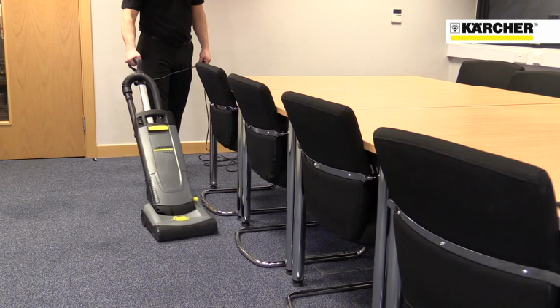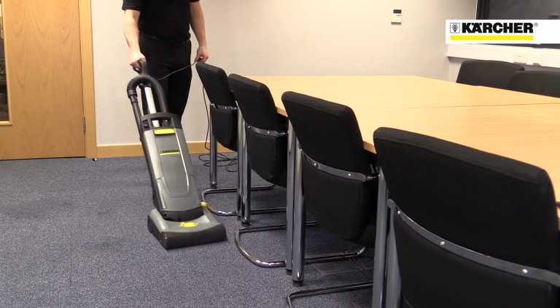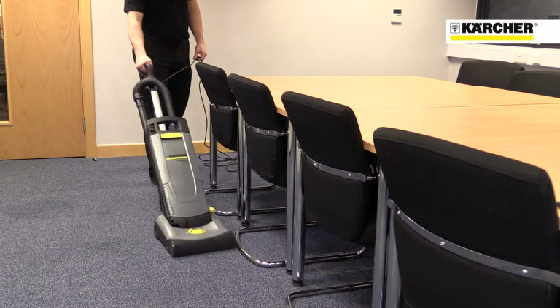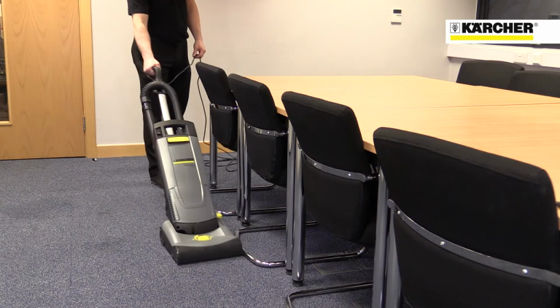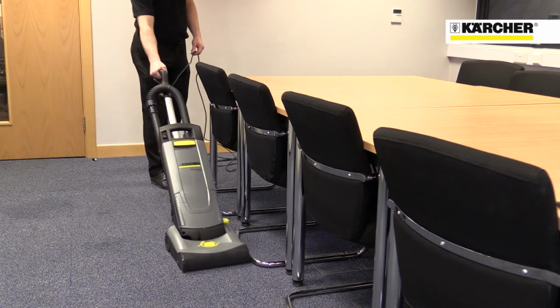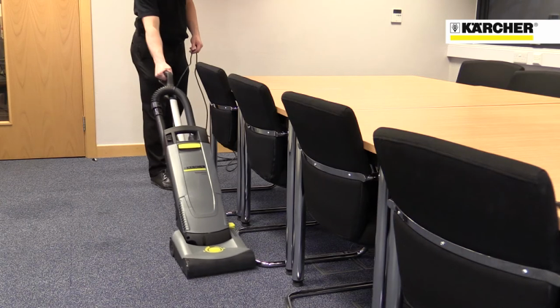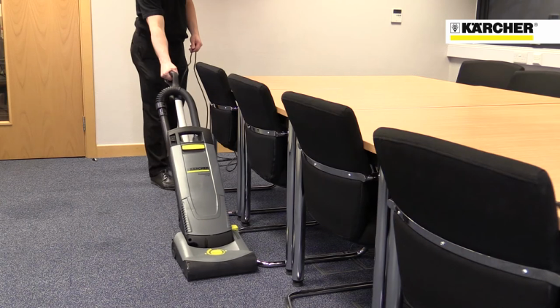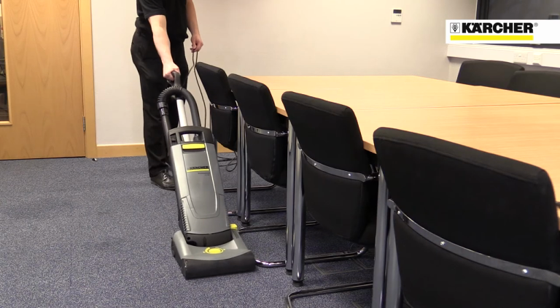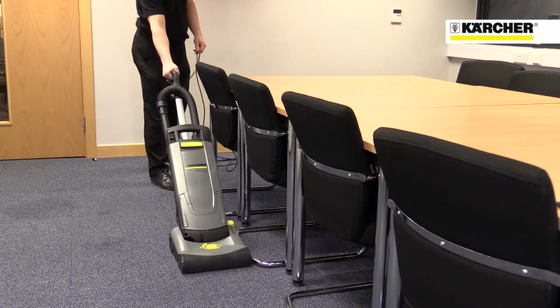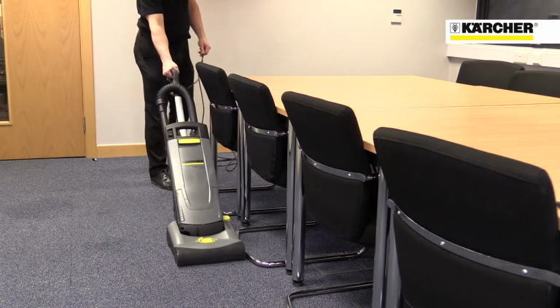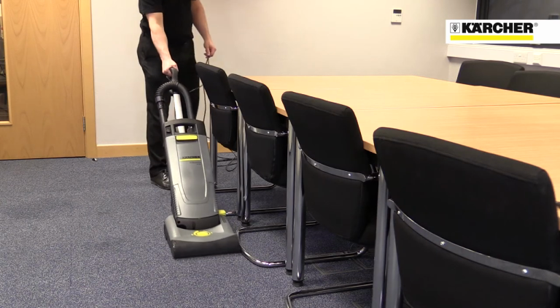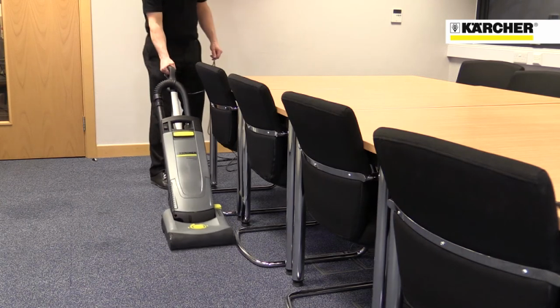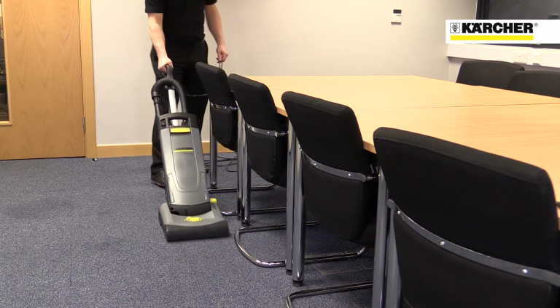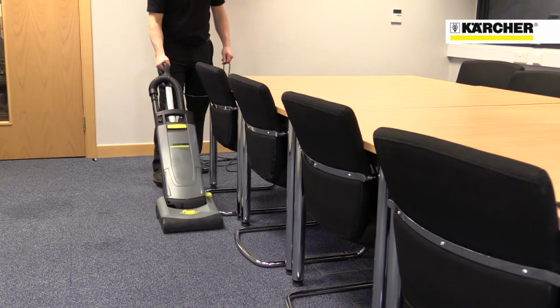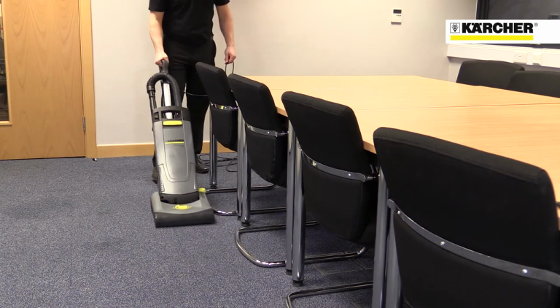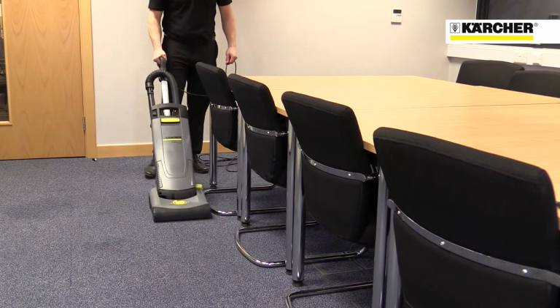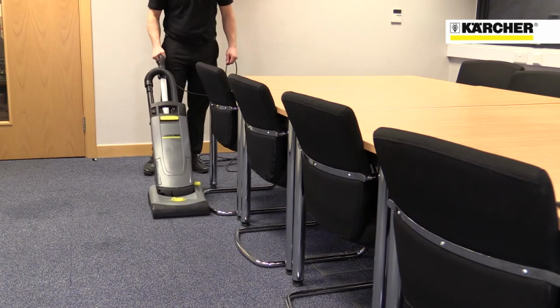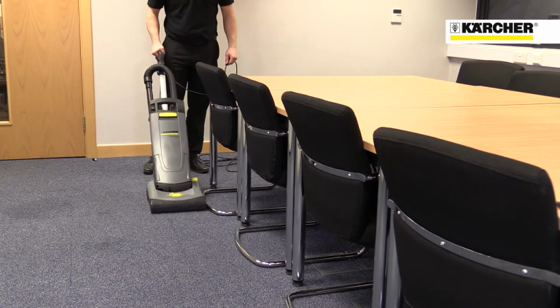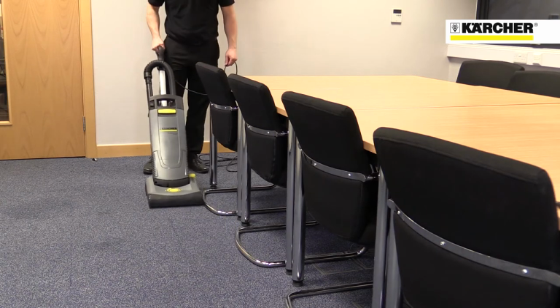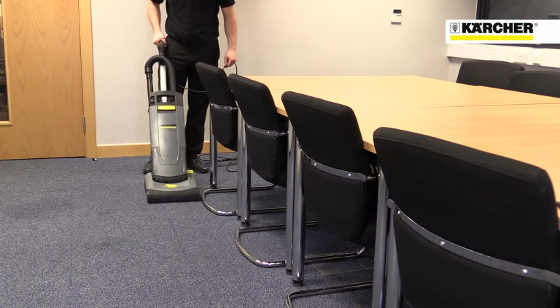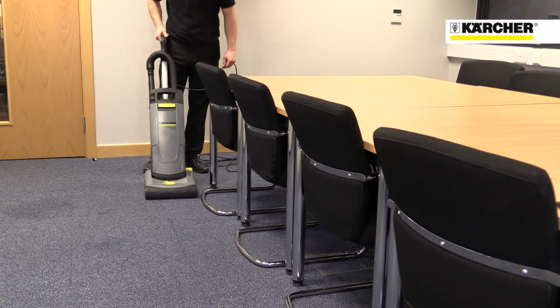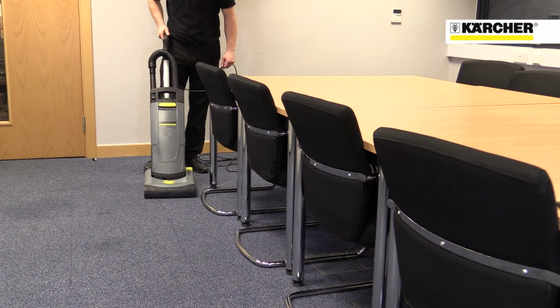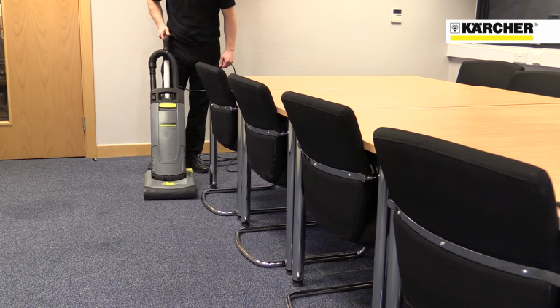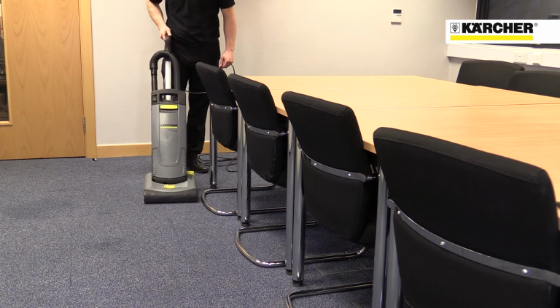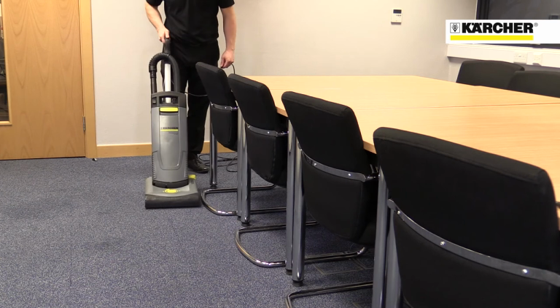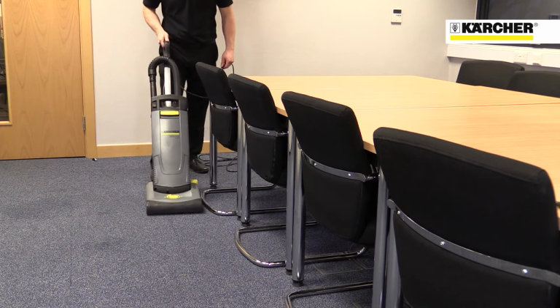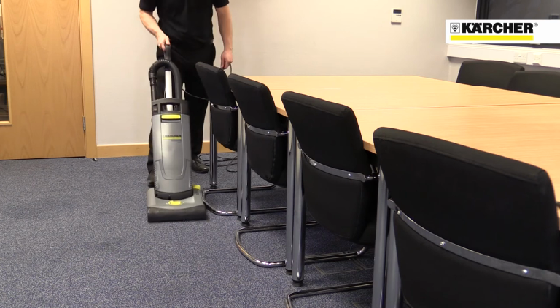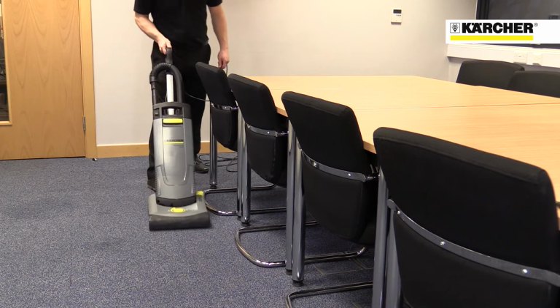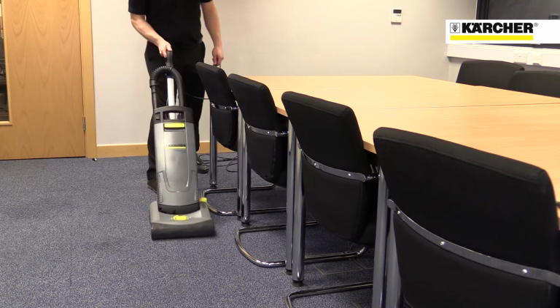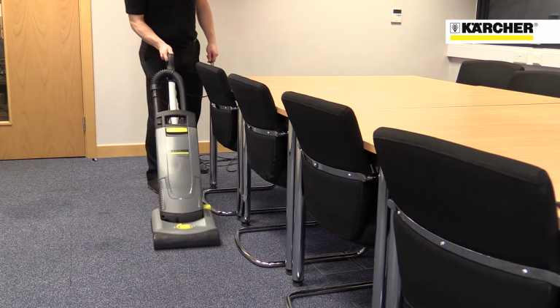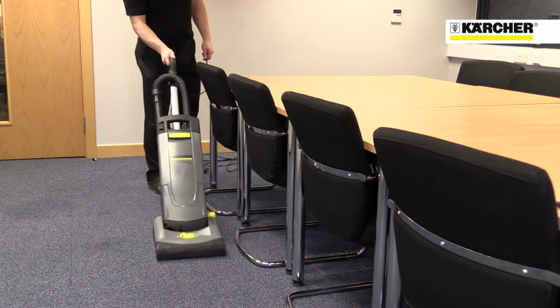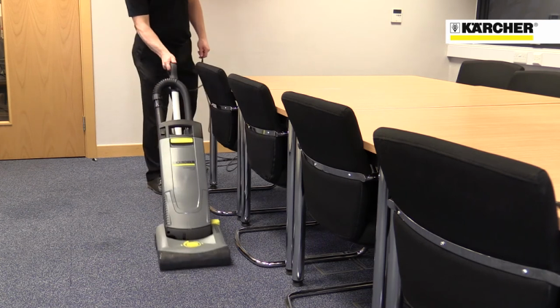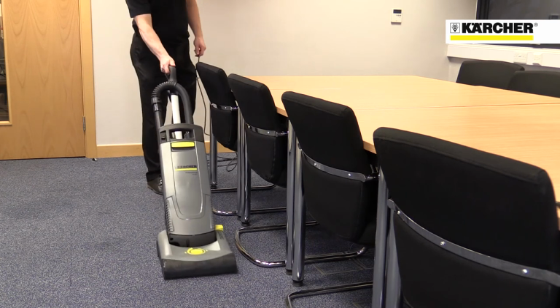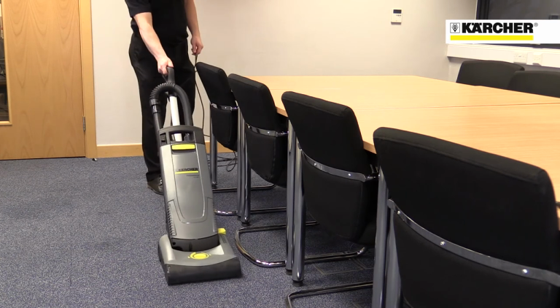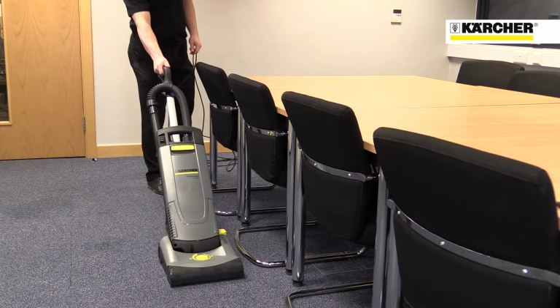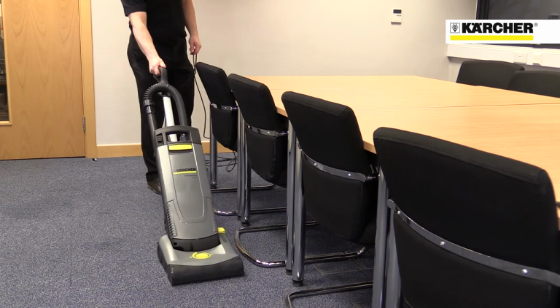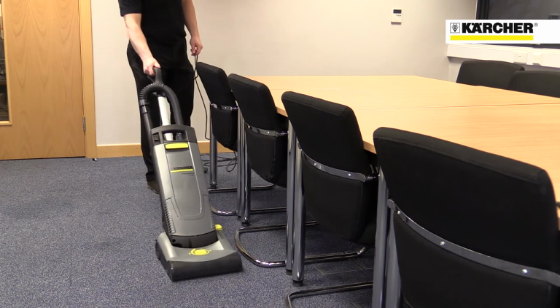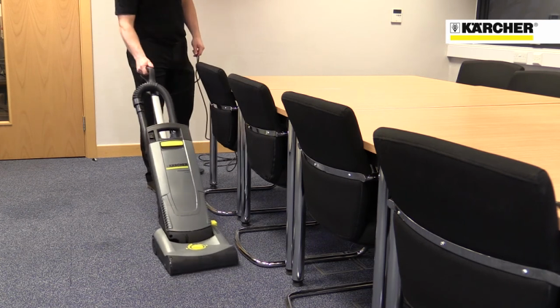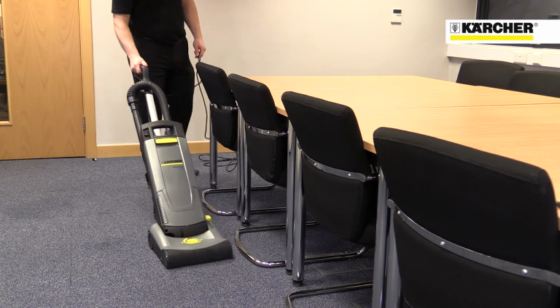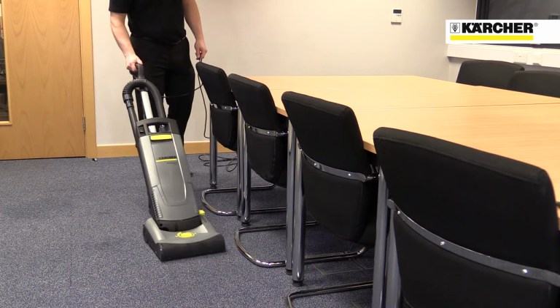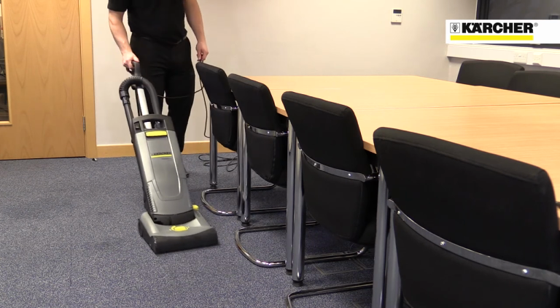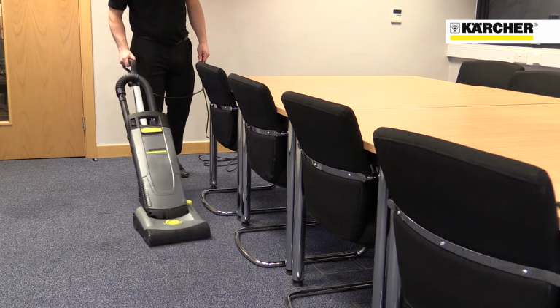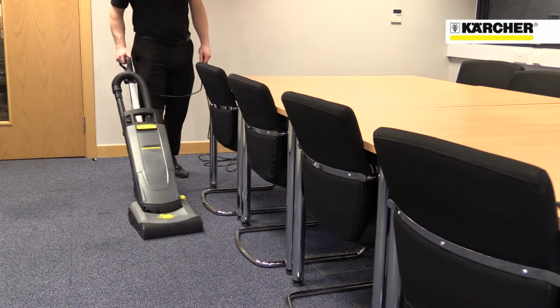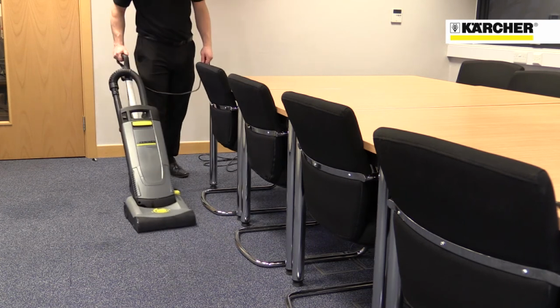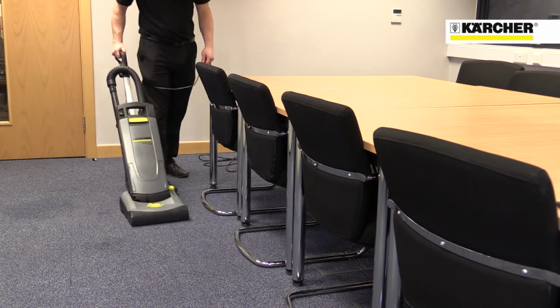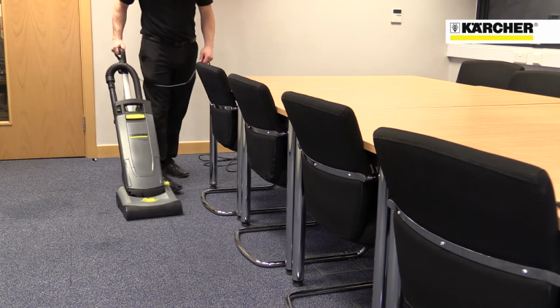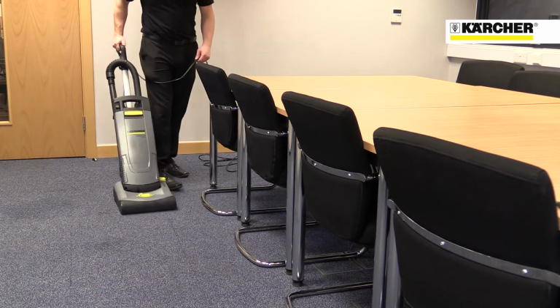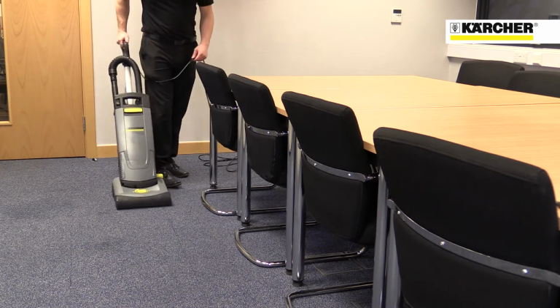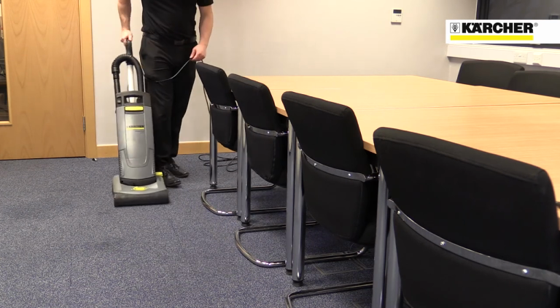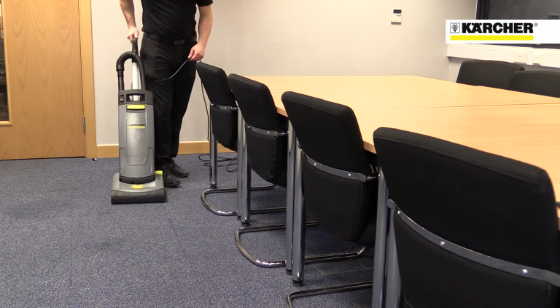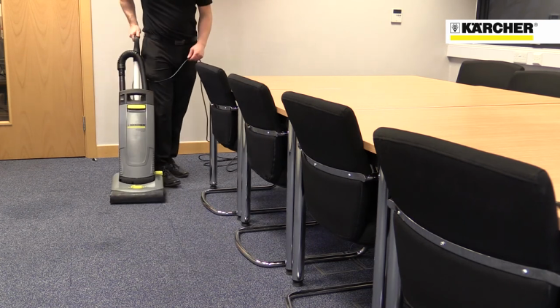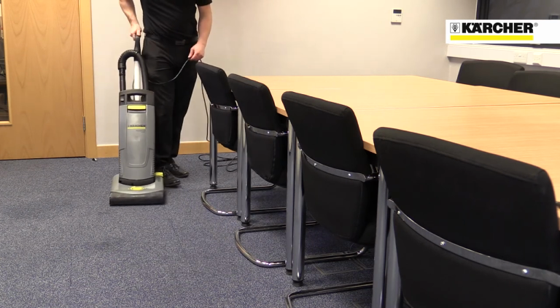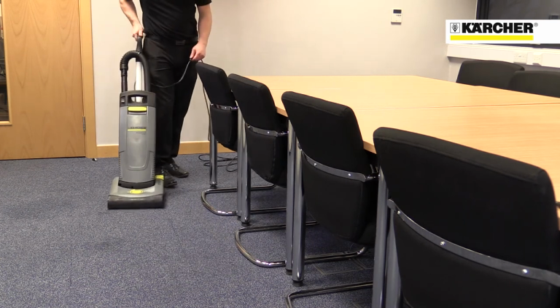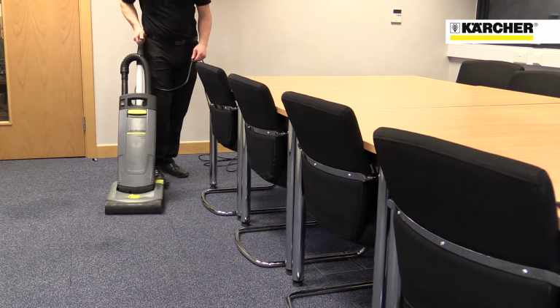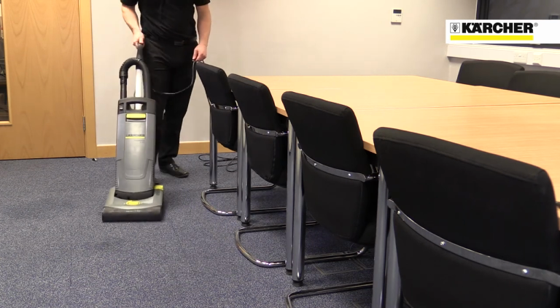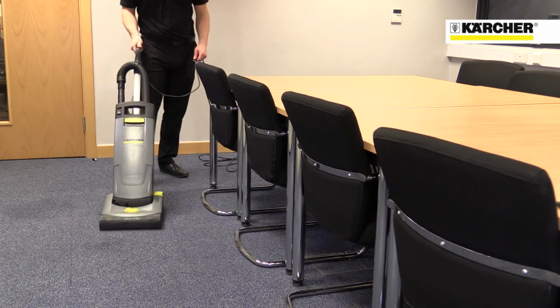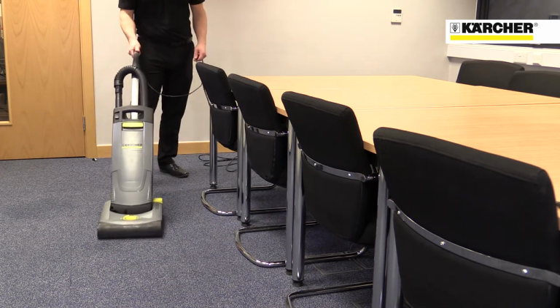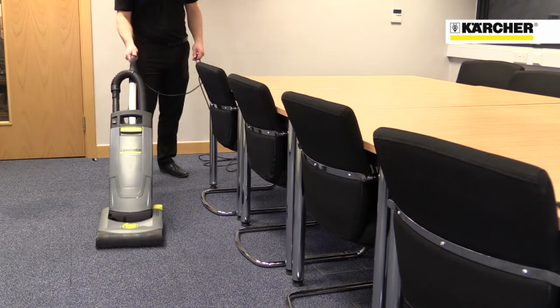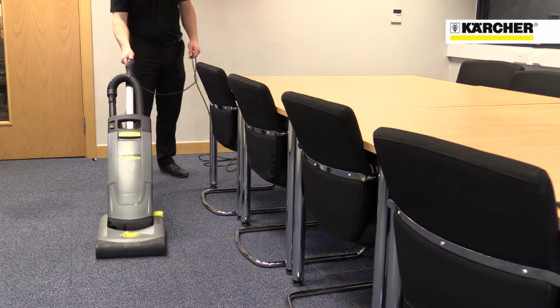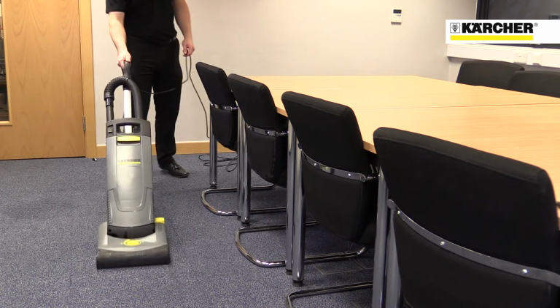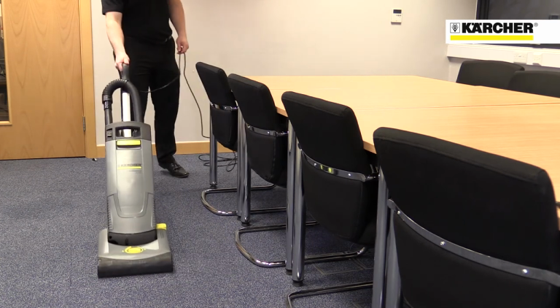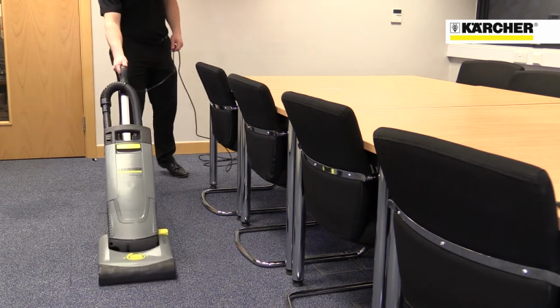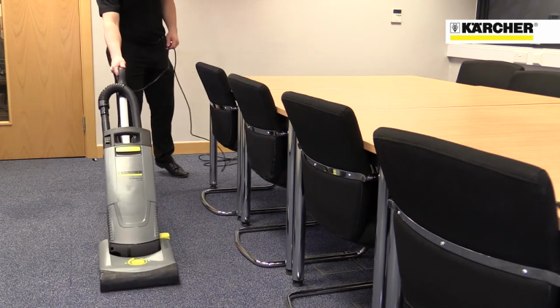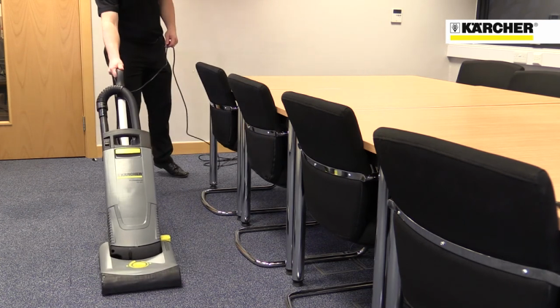The Kärcher CV31: a lightweight professional upright vacuum cleaner with typical Kärcher build quality.